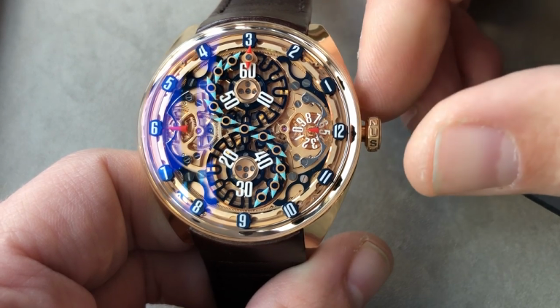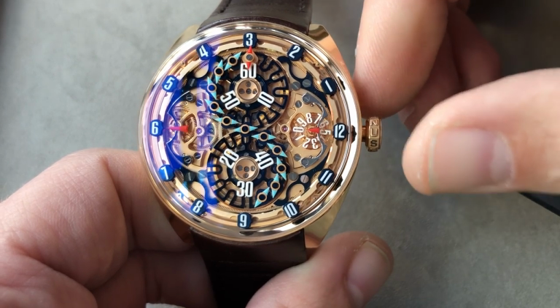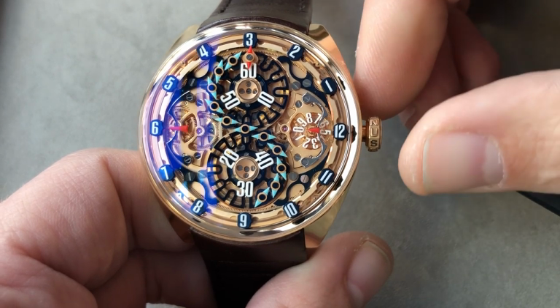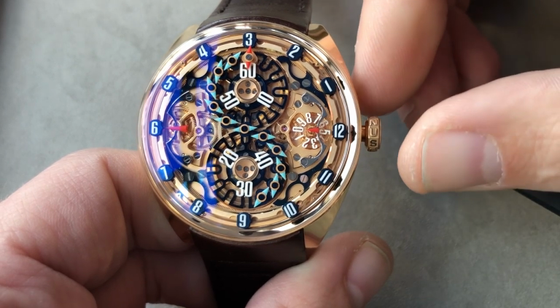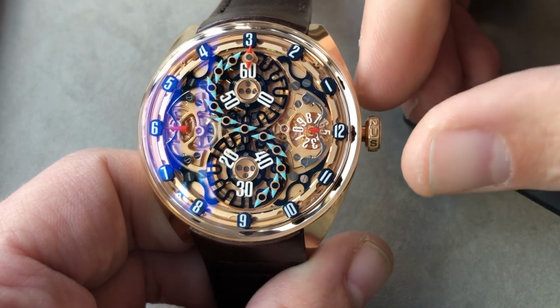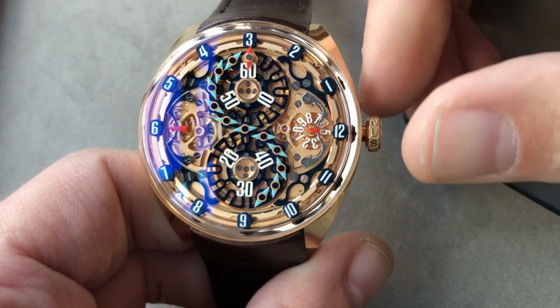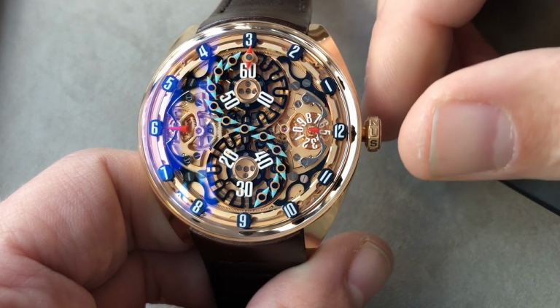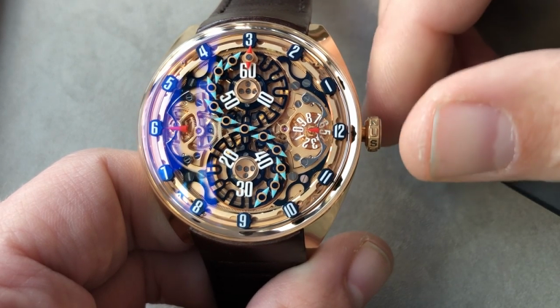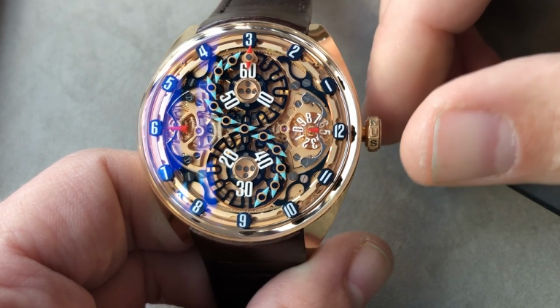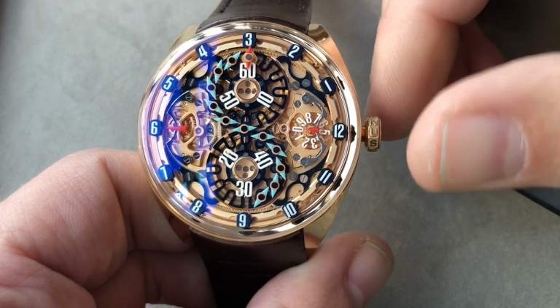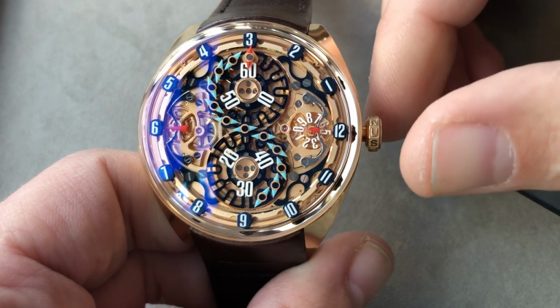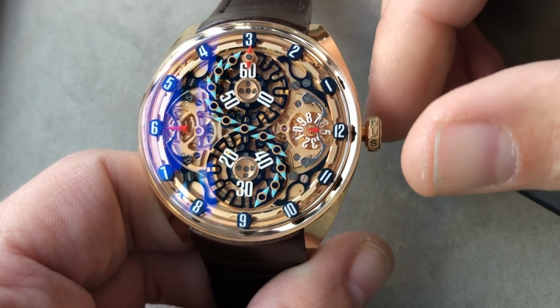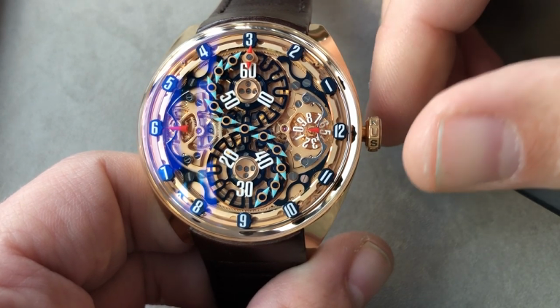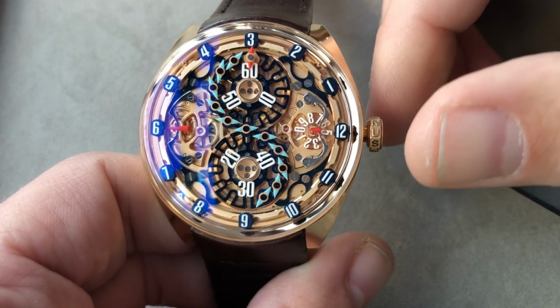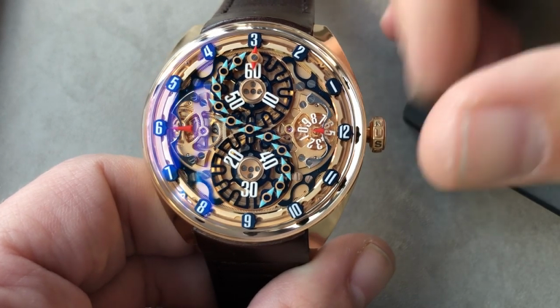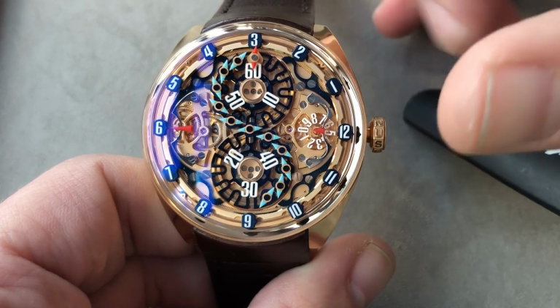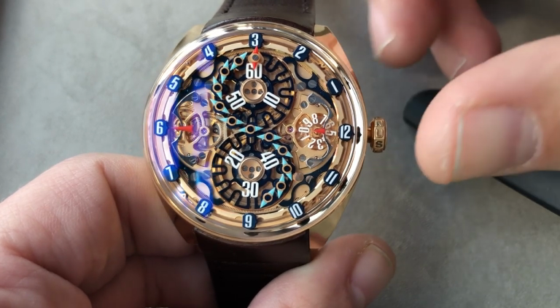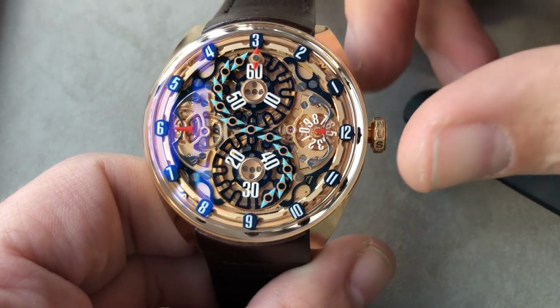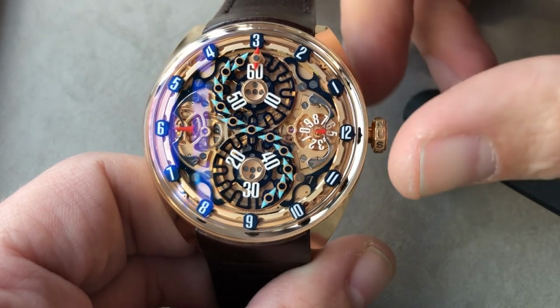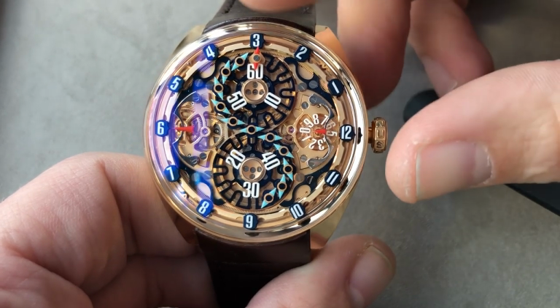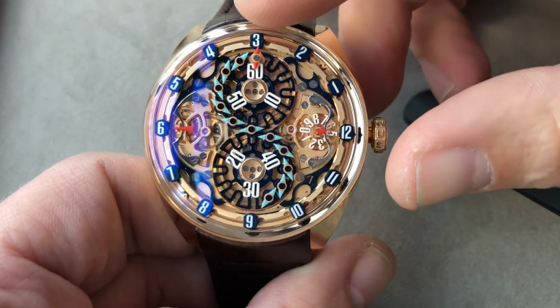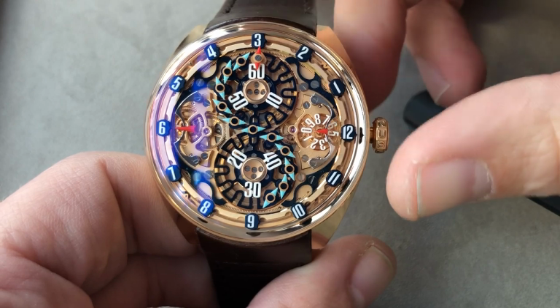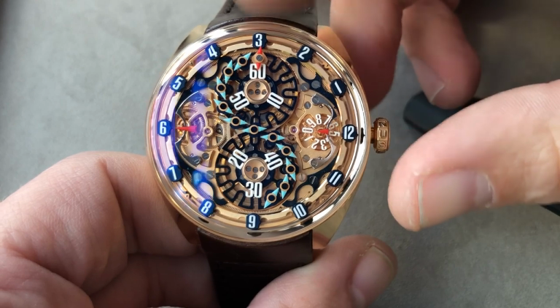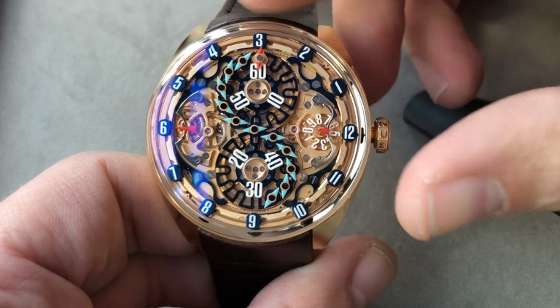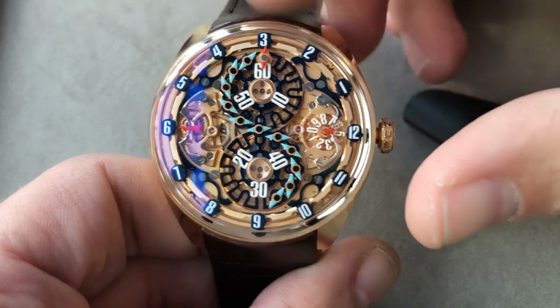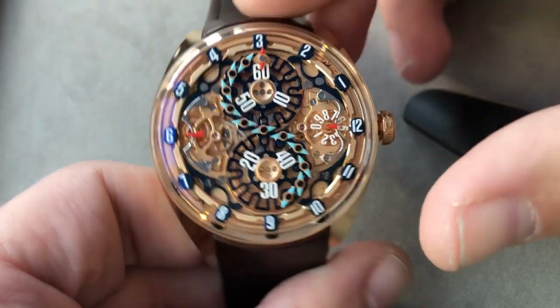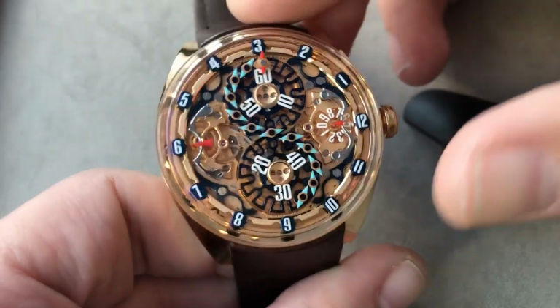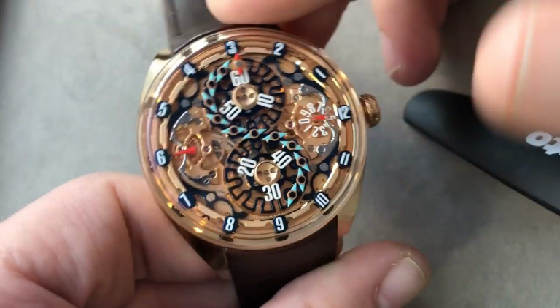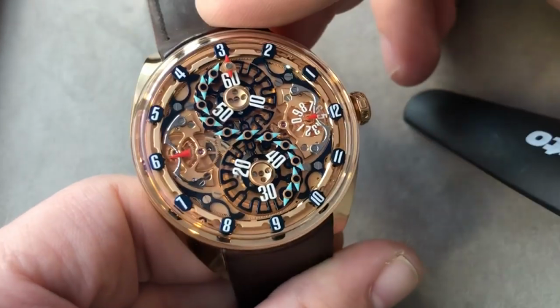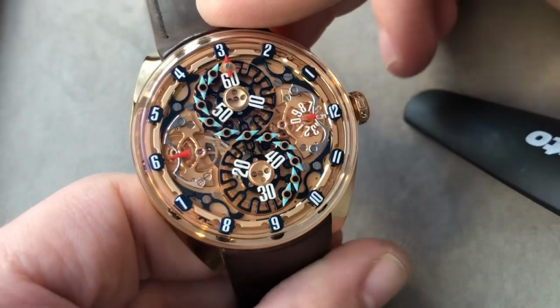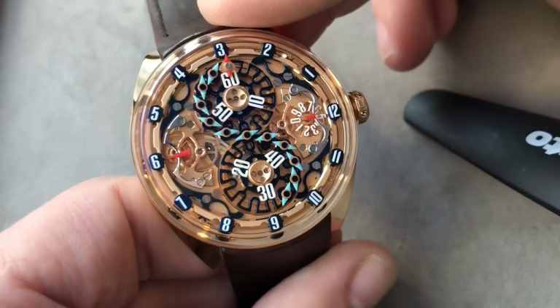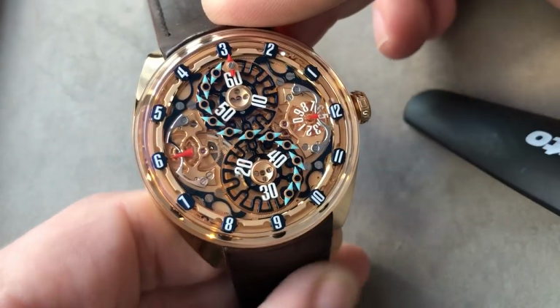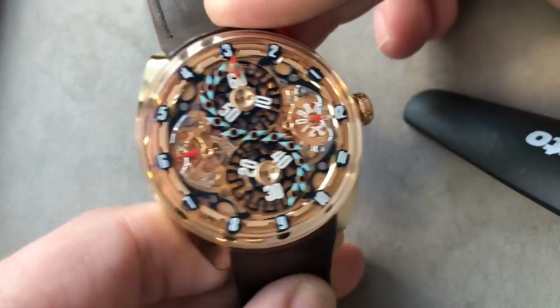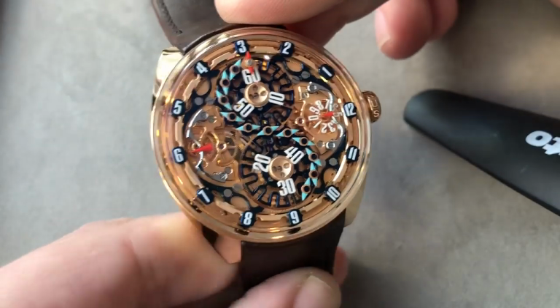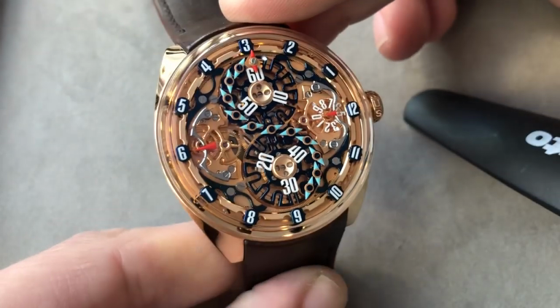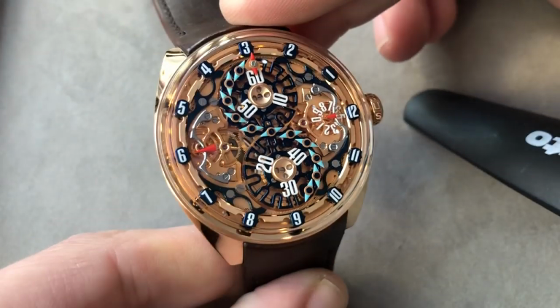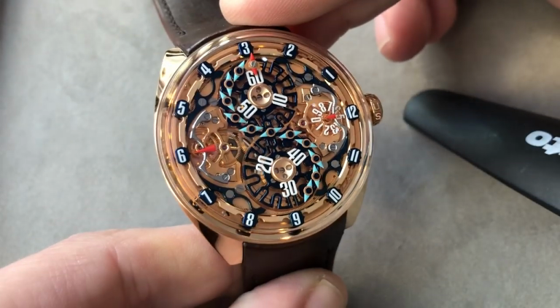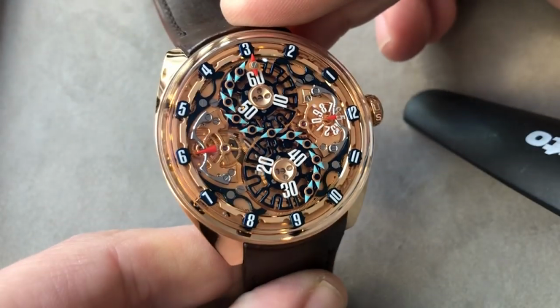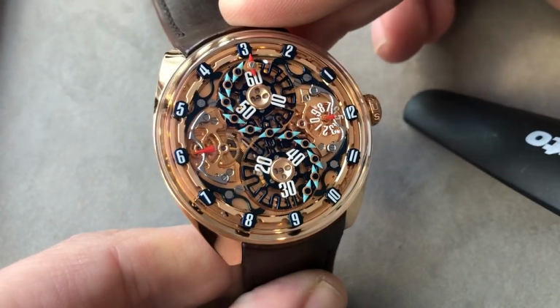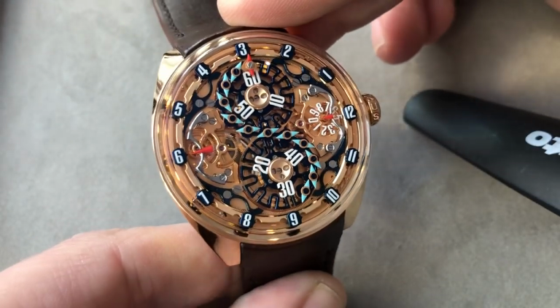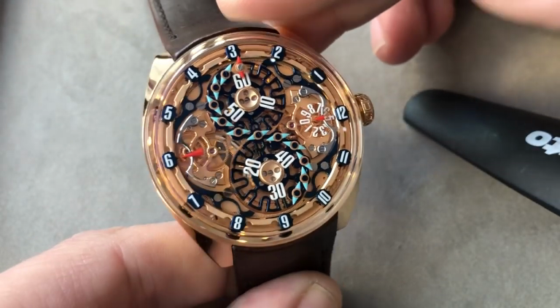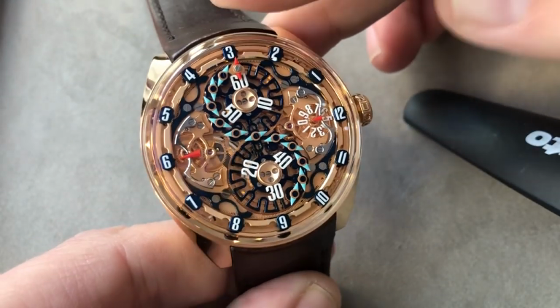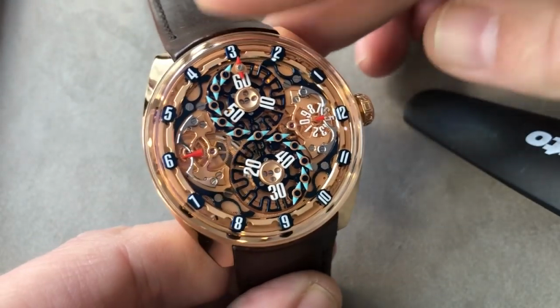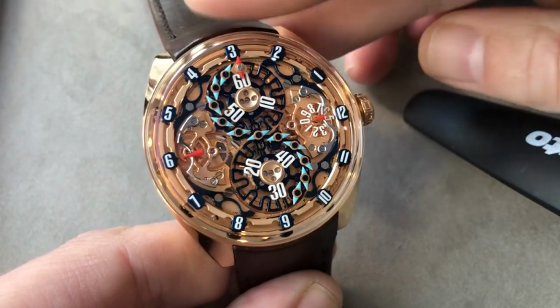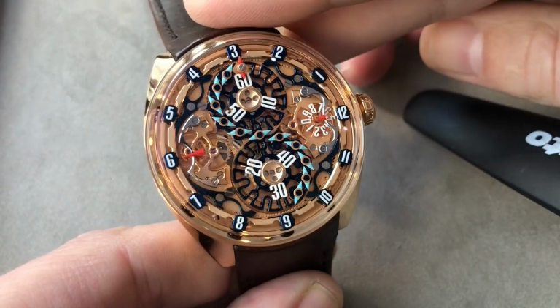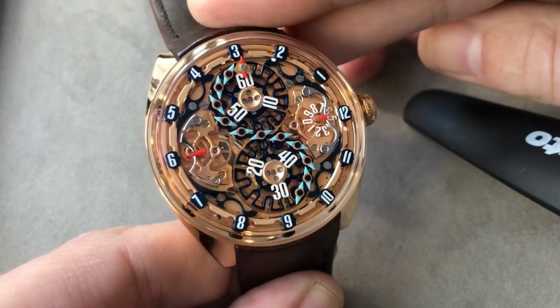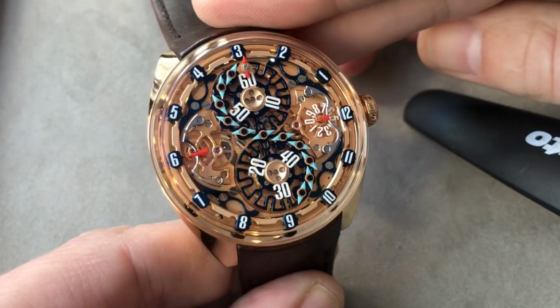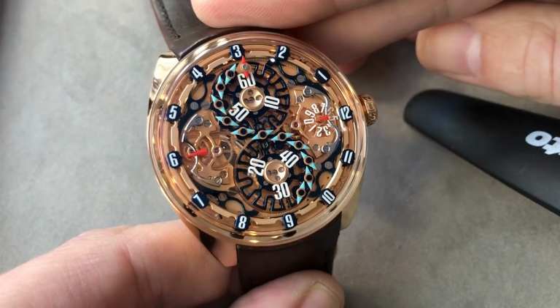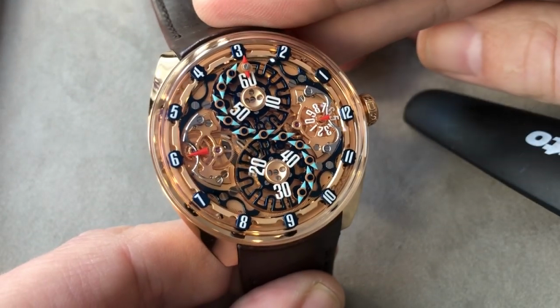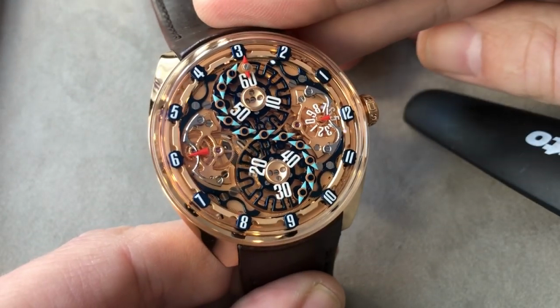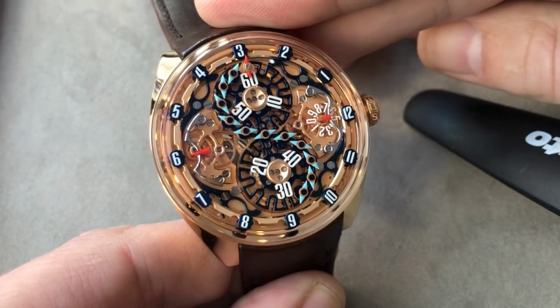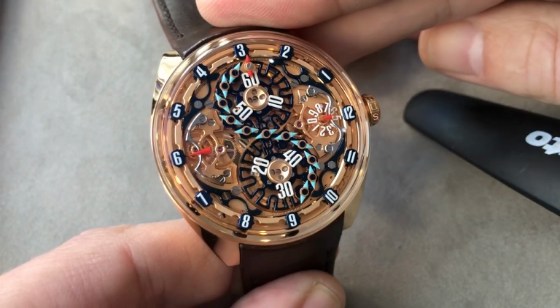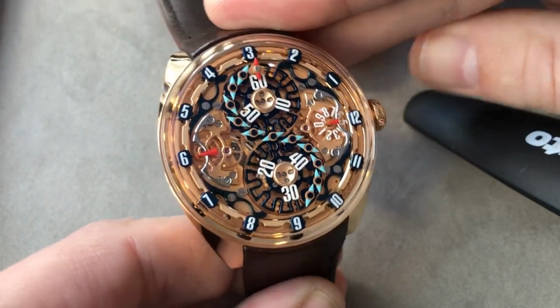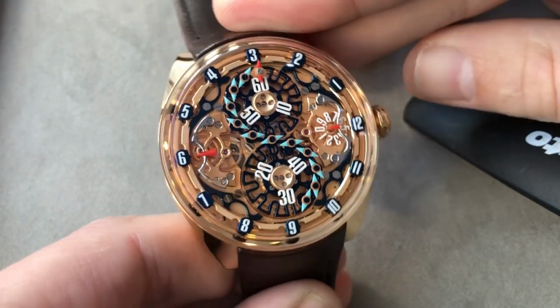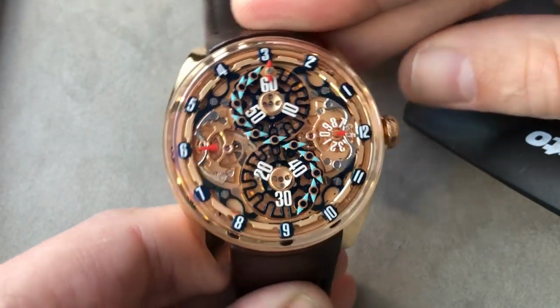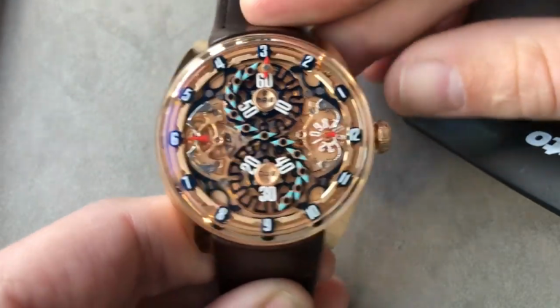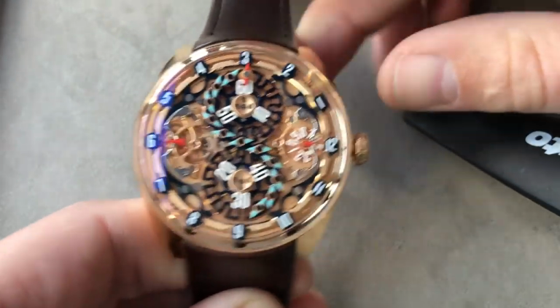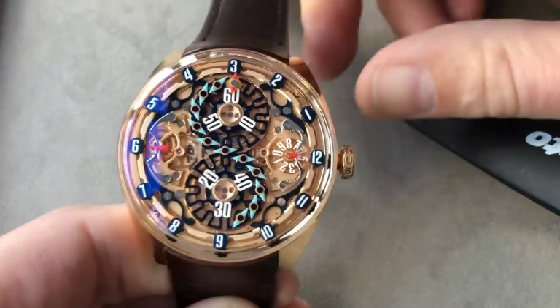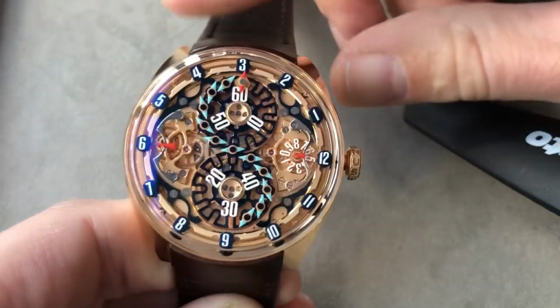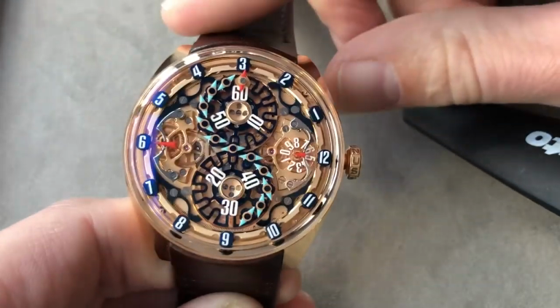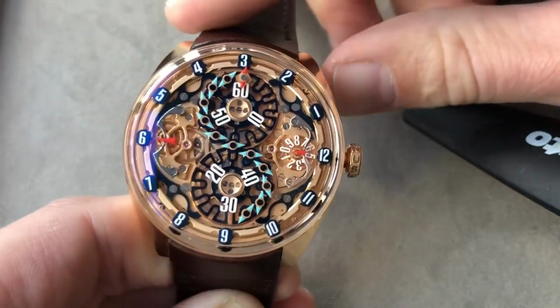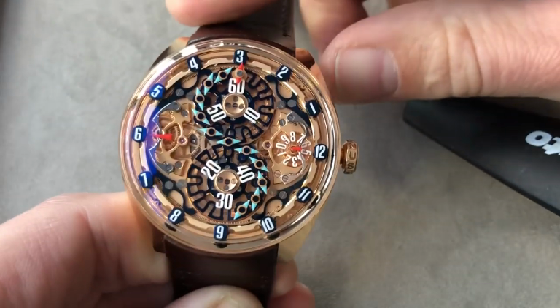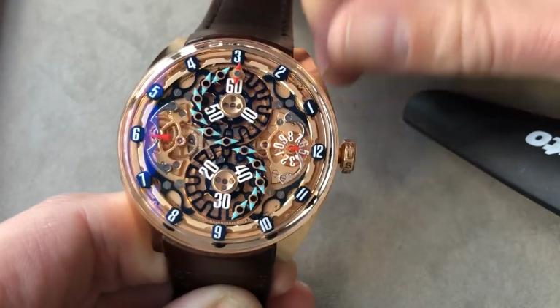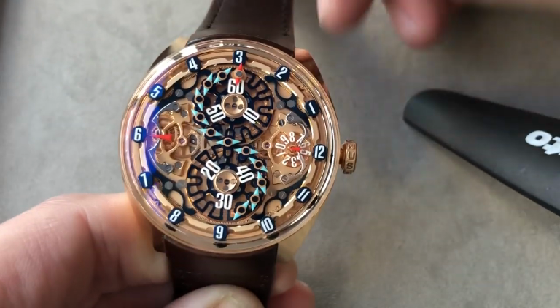The system is absolutely original, as there are very few alternate time displays that have no precedent, and this is one of the few.